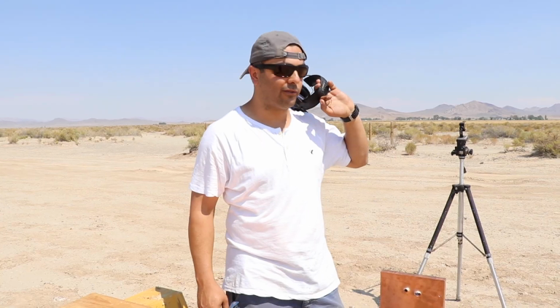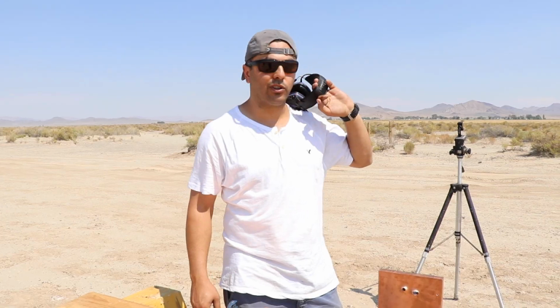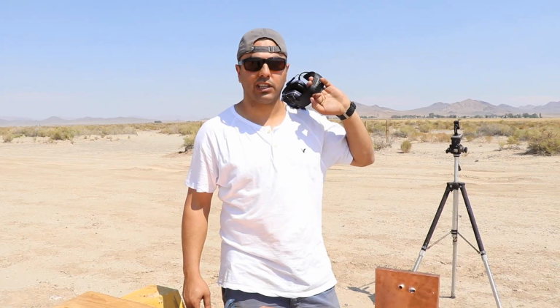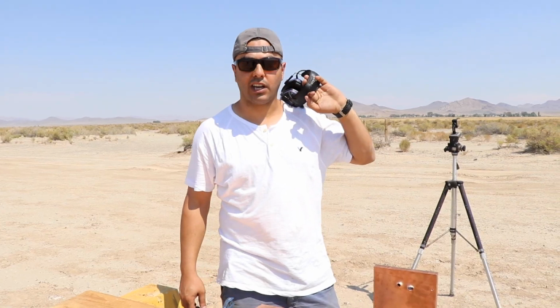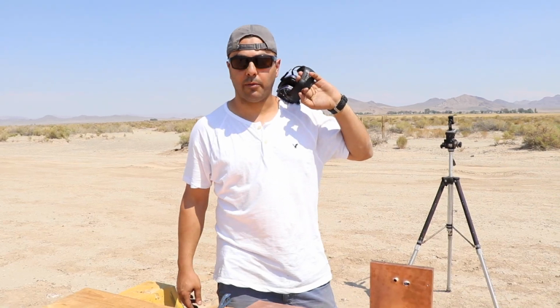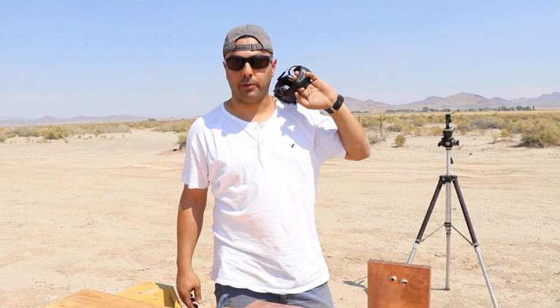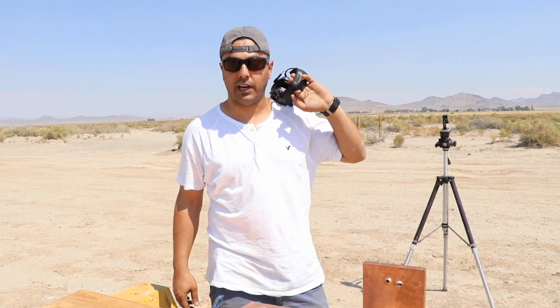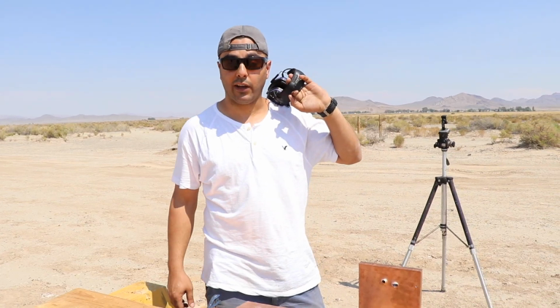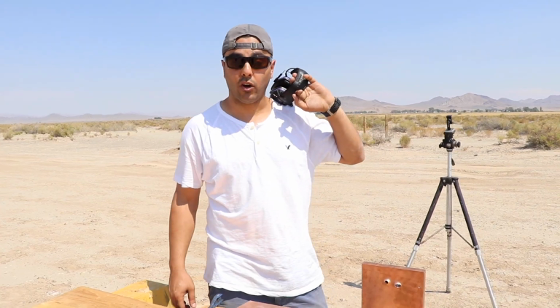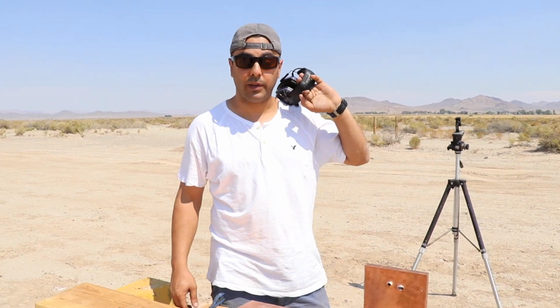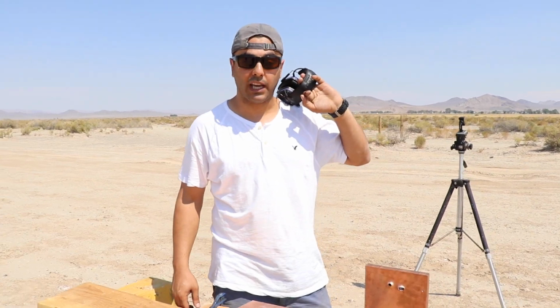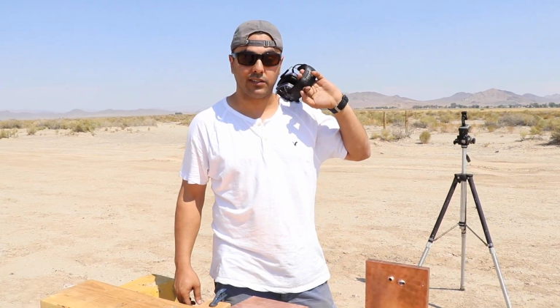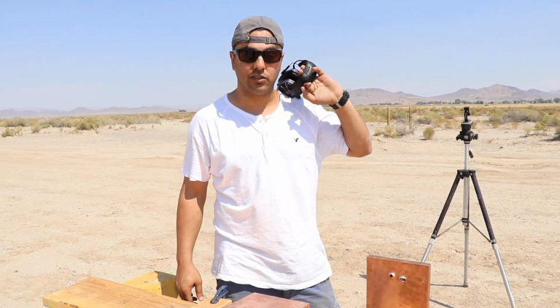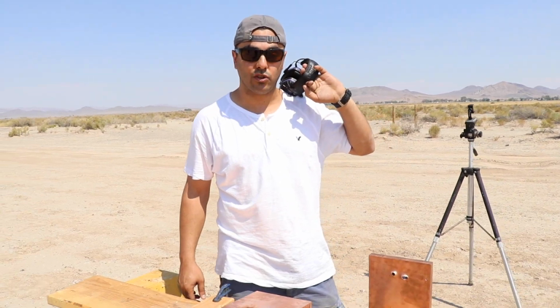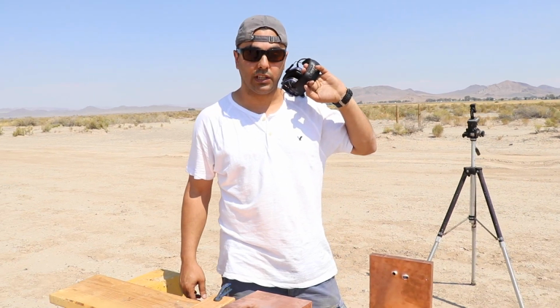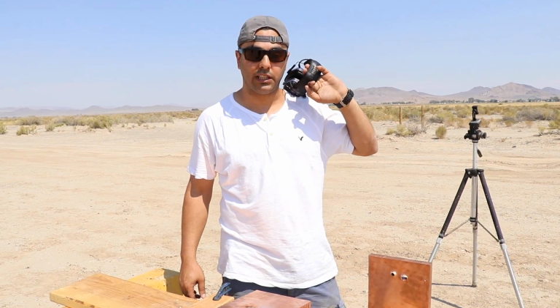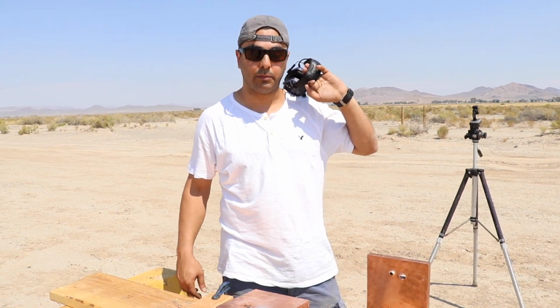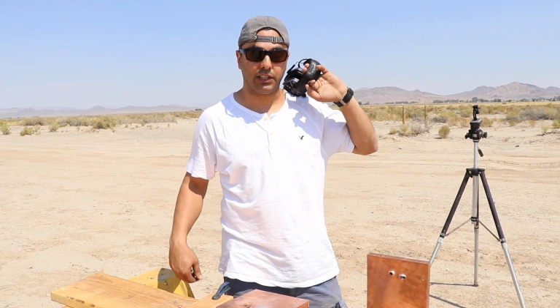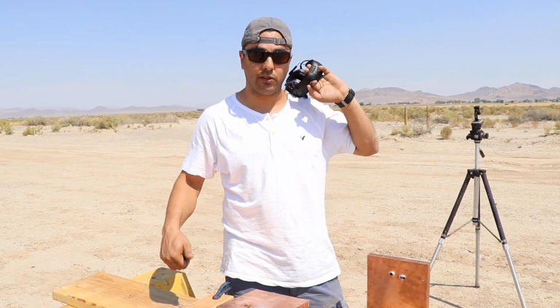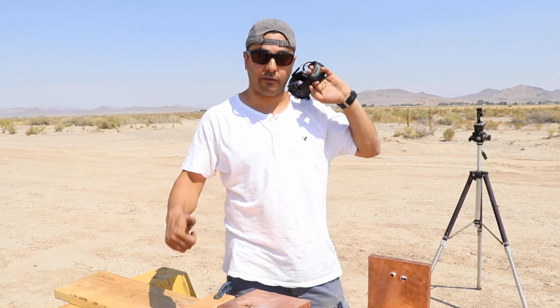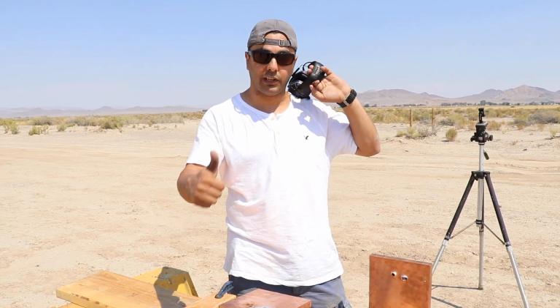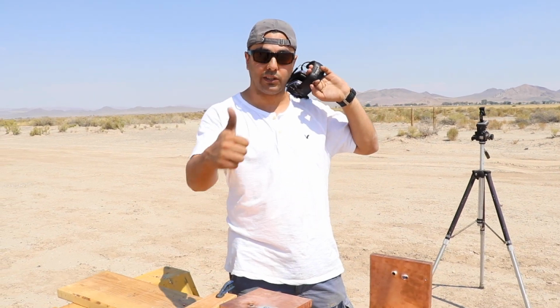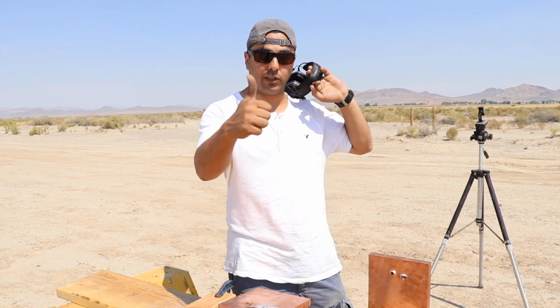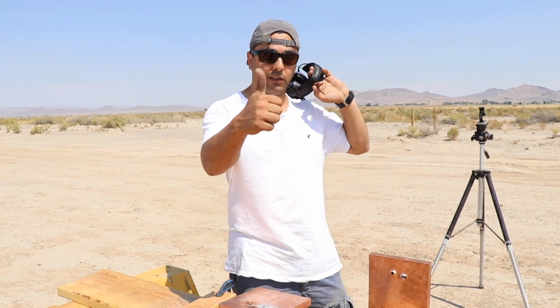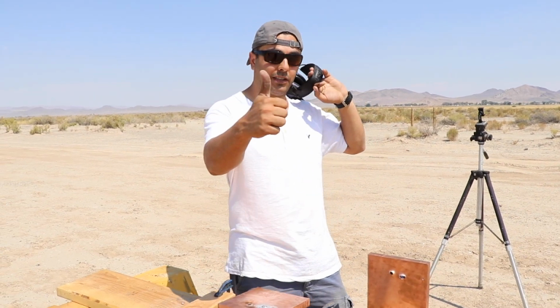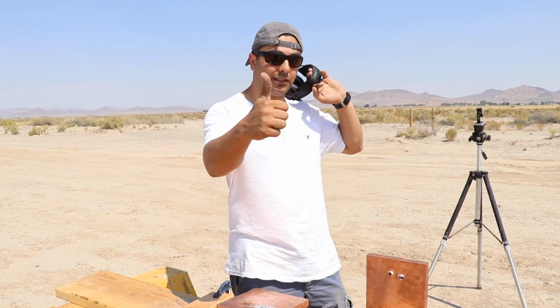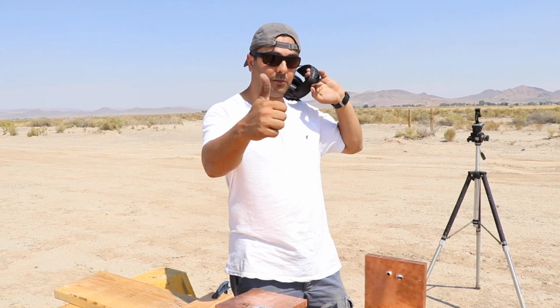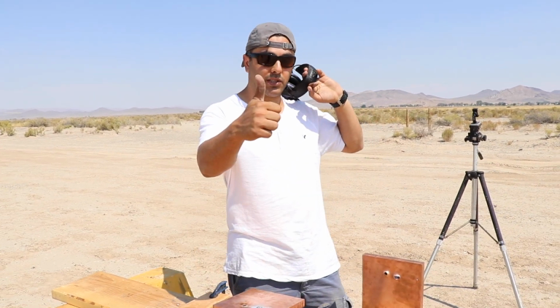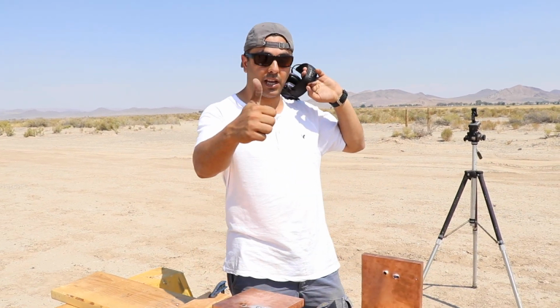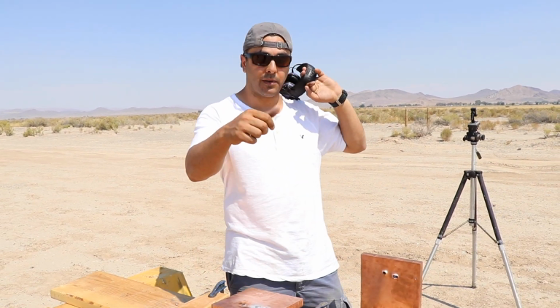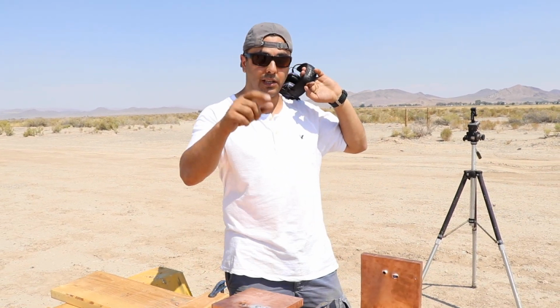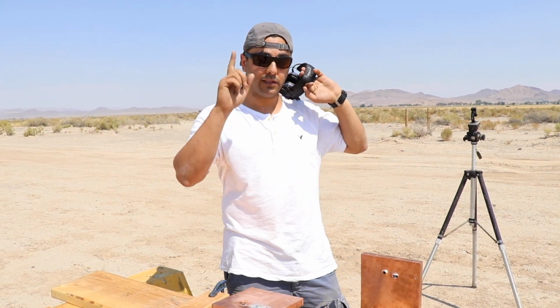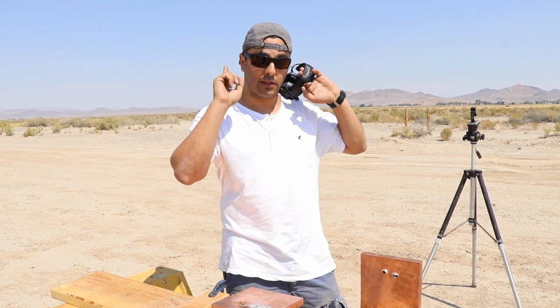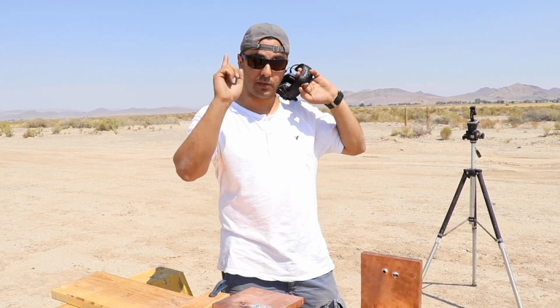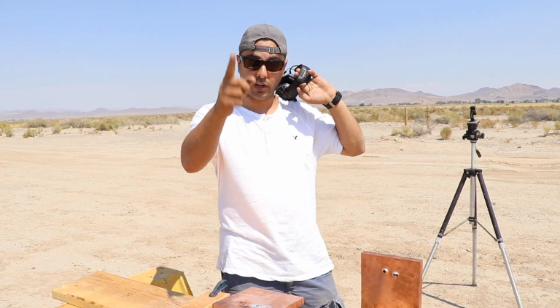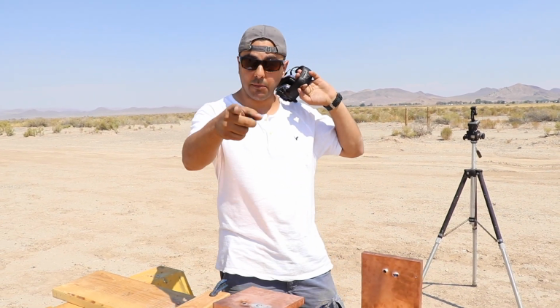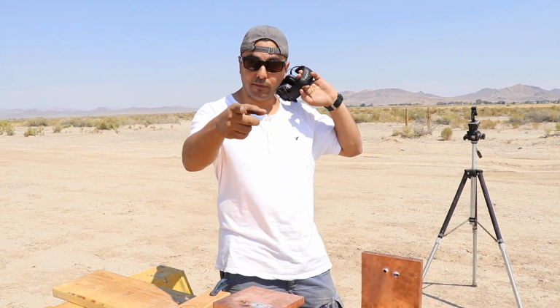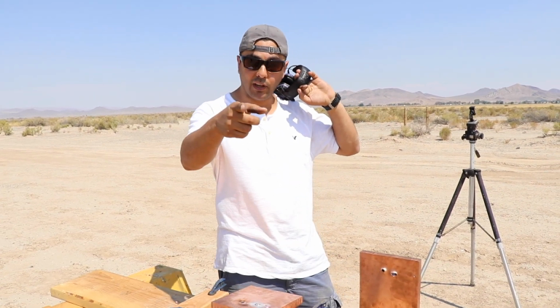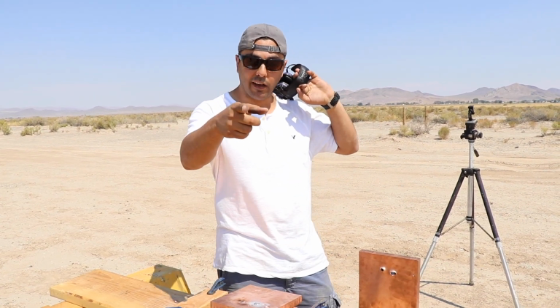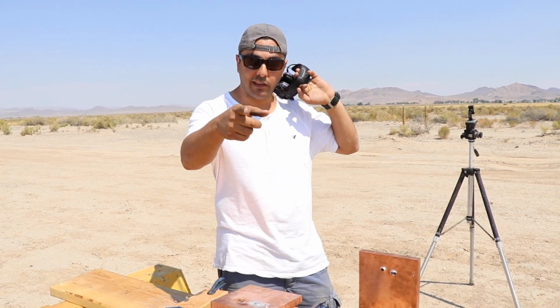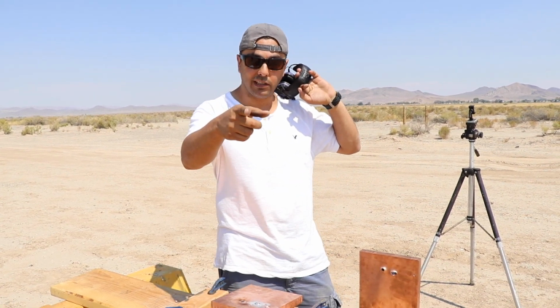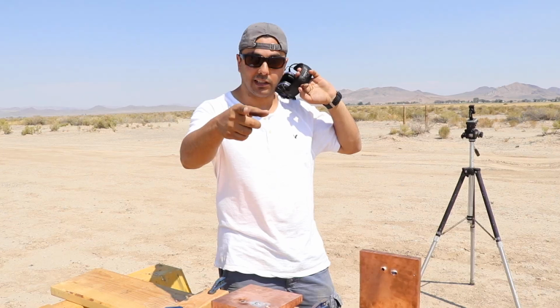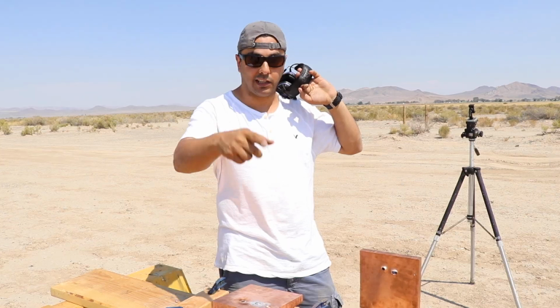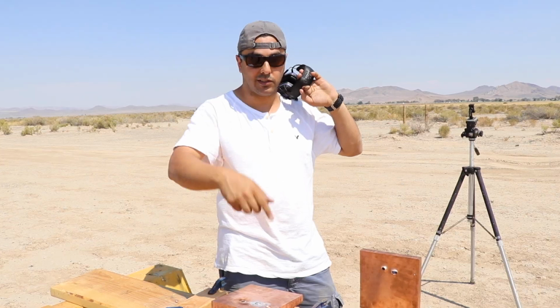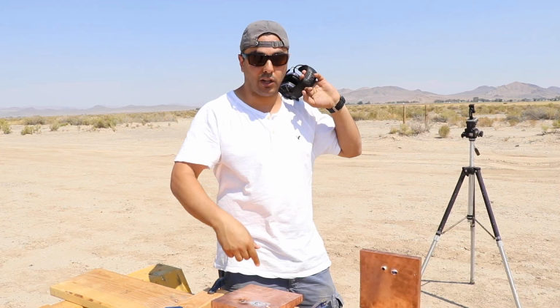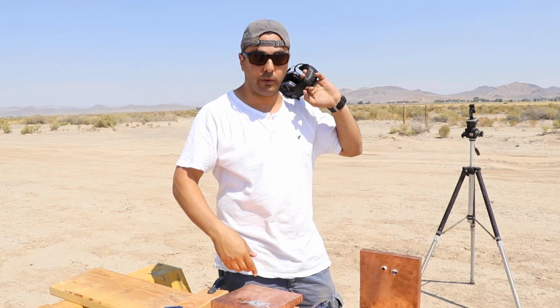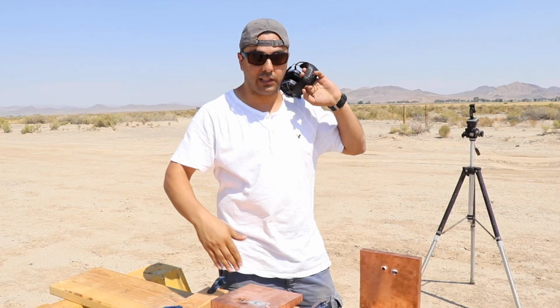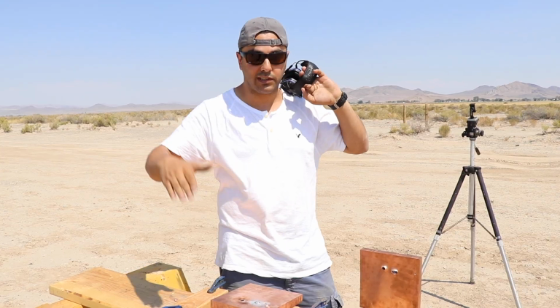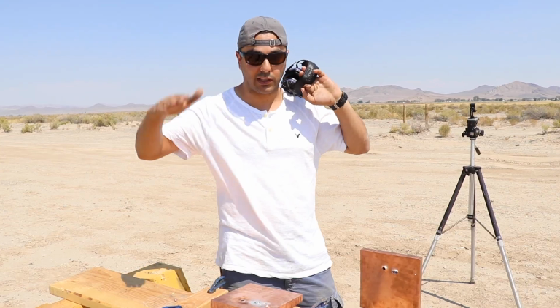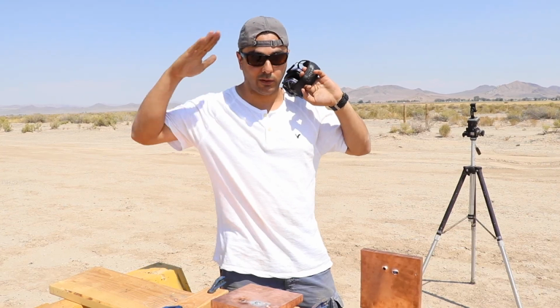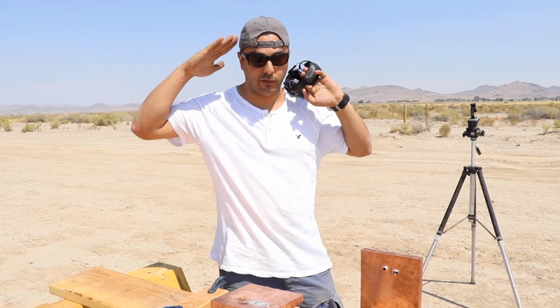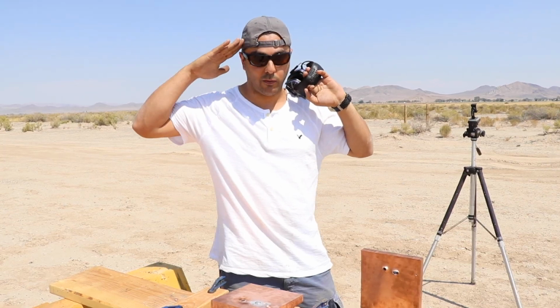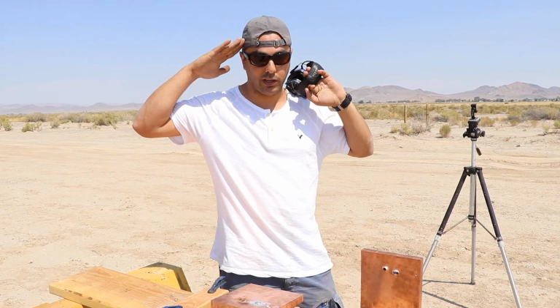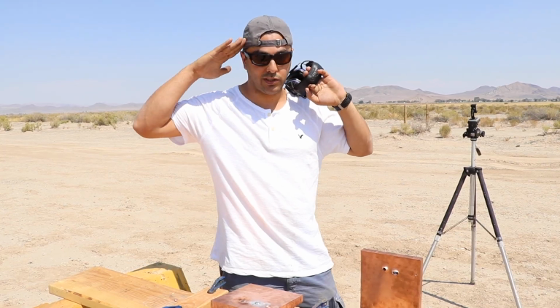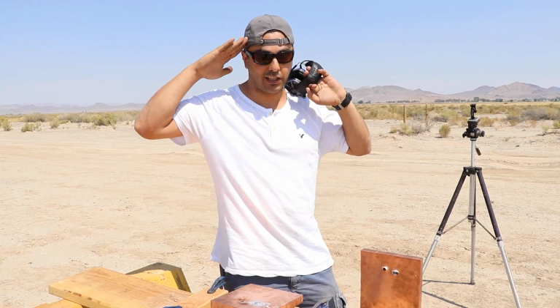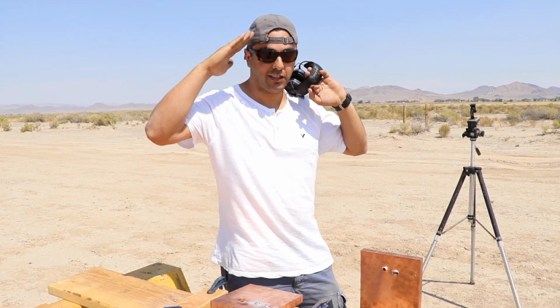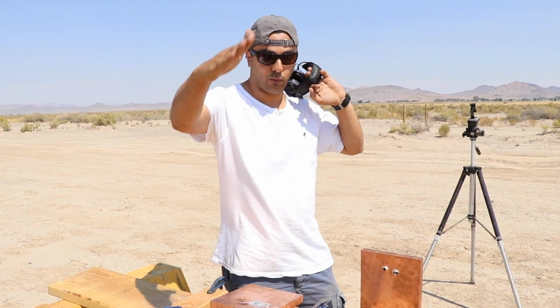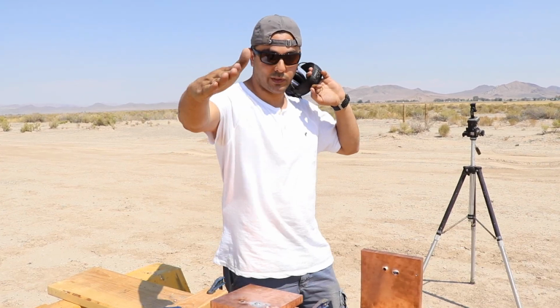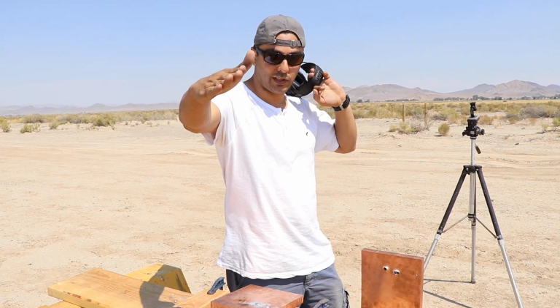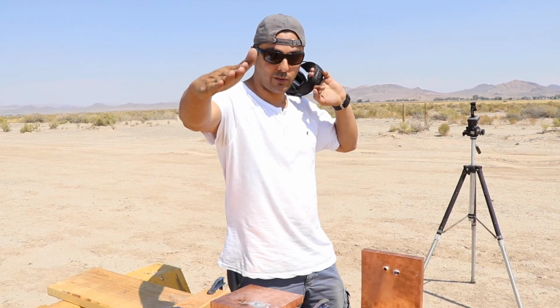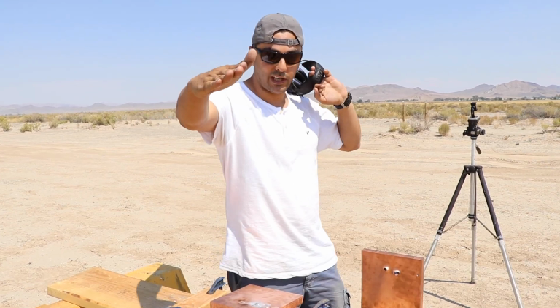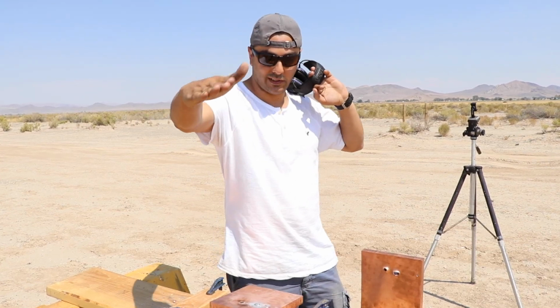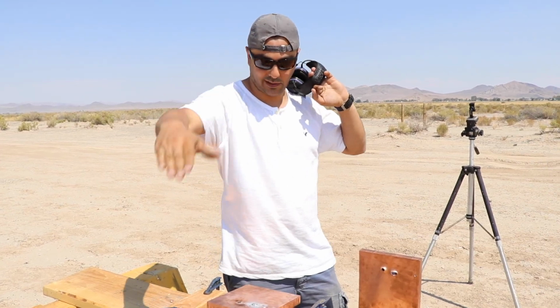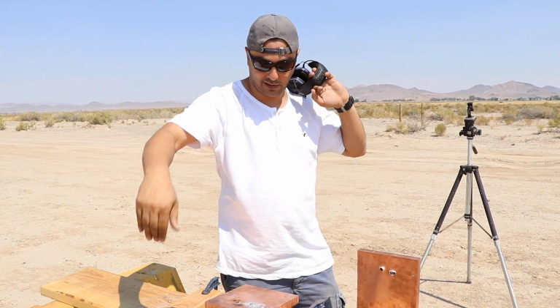That's it for the copper. I hope you guys enjoyed it. Please don't forget to give it a thumbs up, subscribe if you haven't, and as always thank you for watching. We'll see you guys next time.